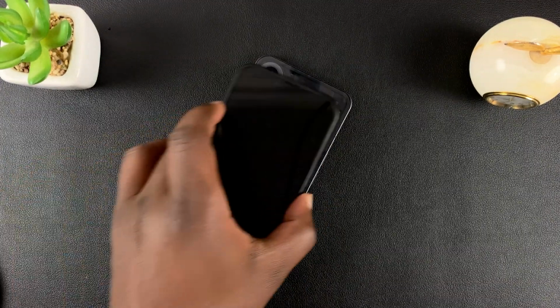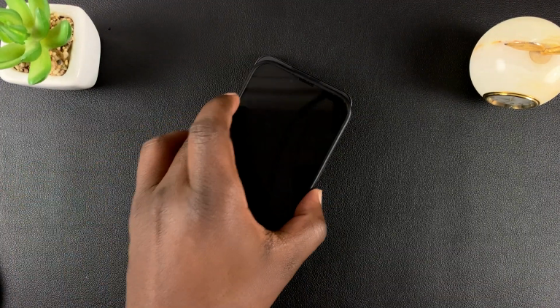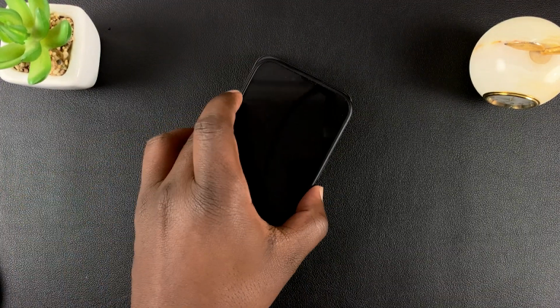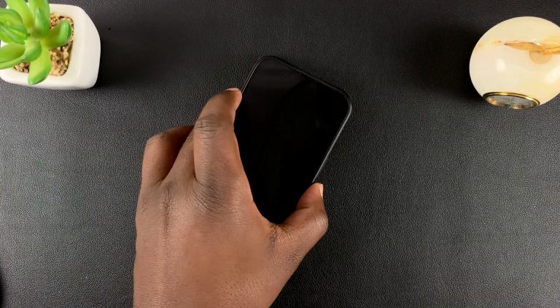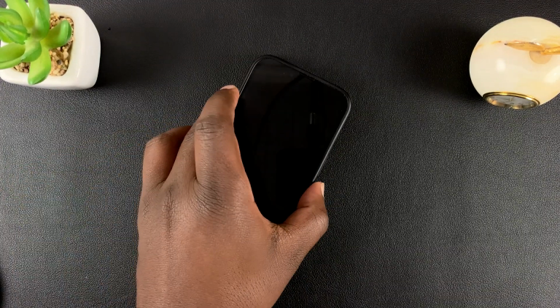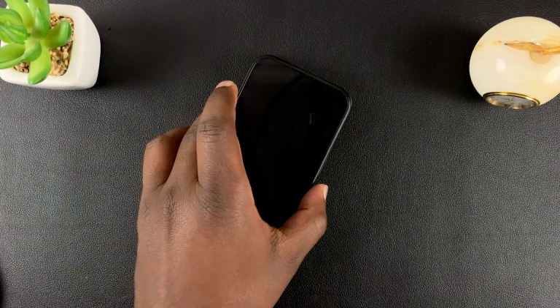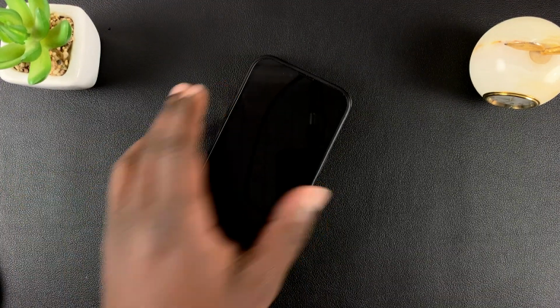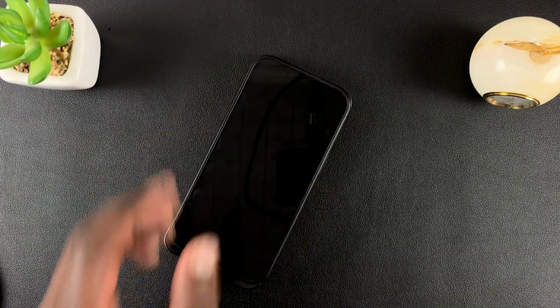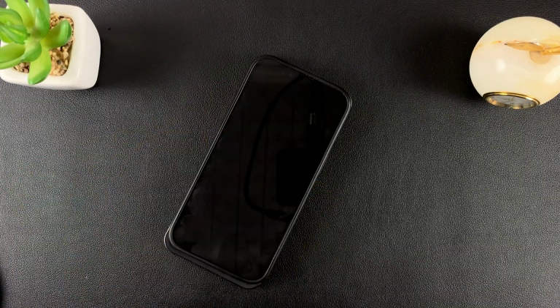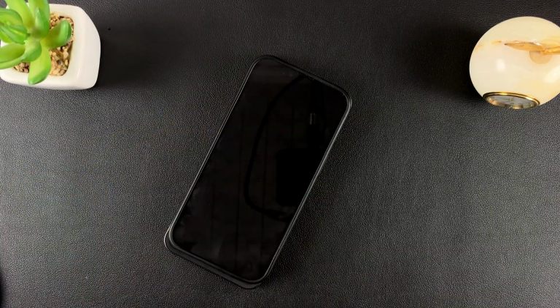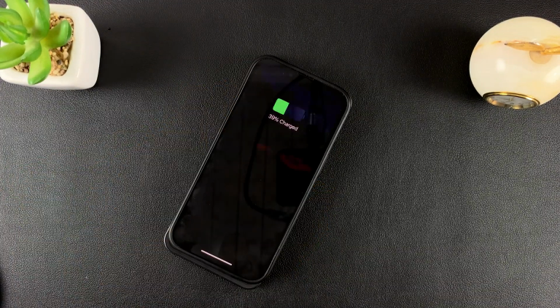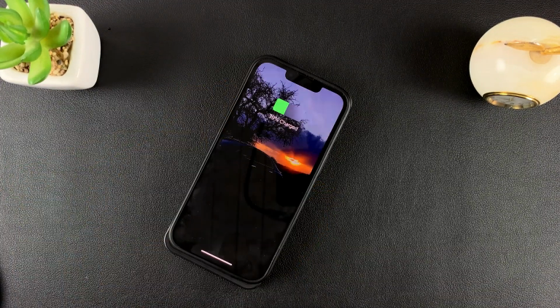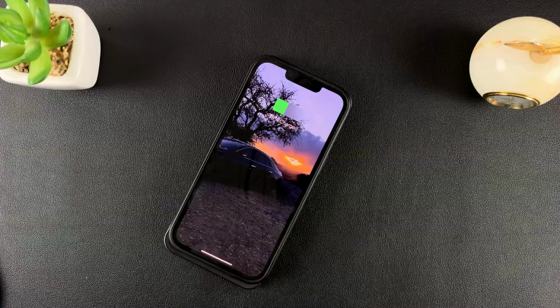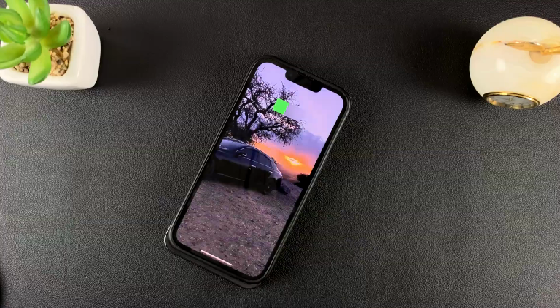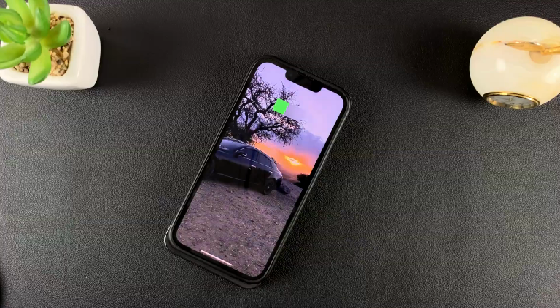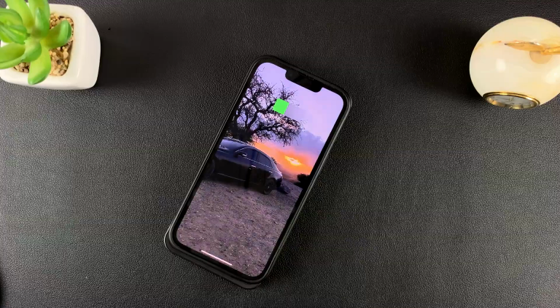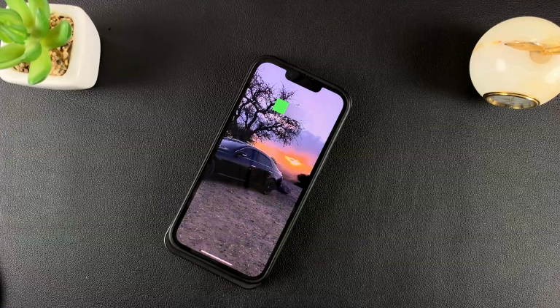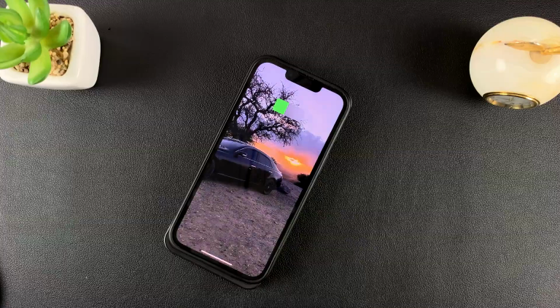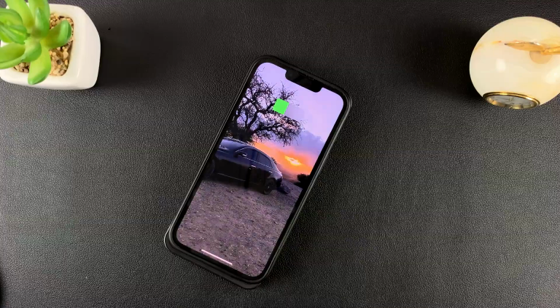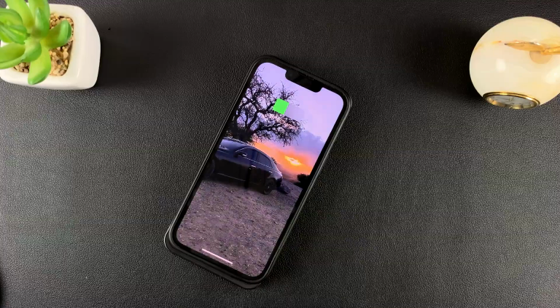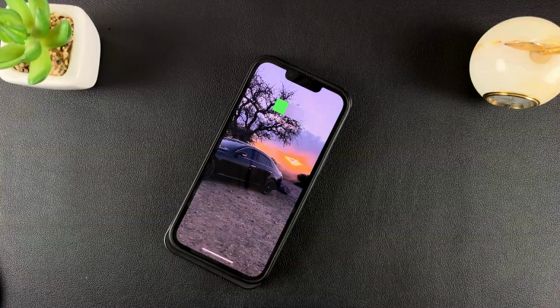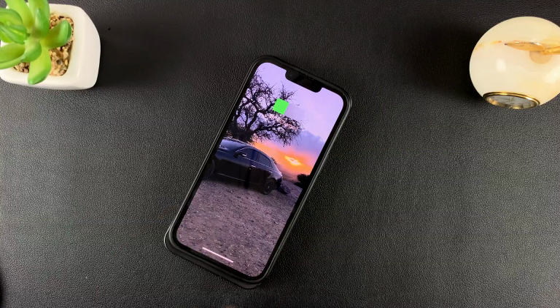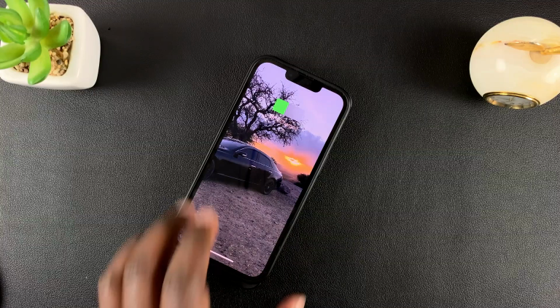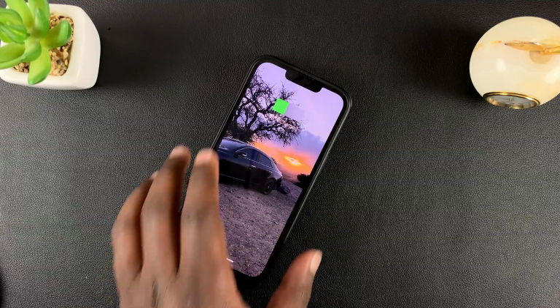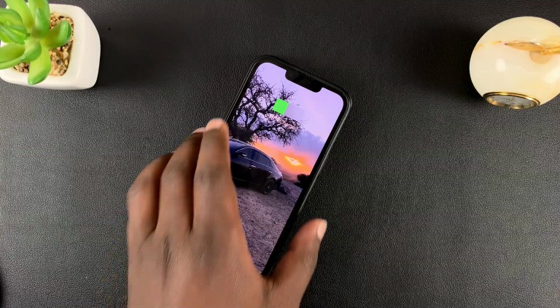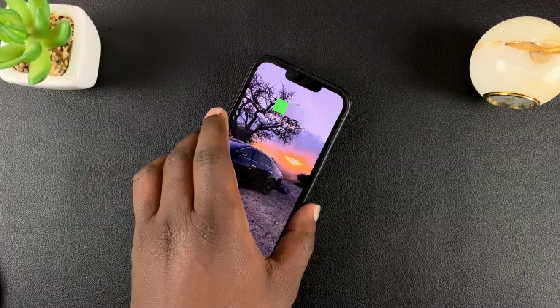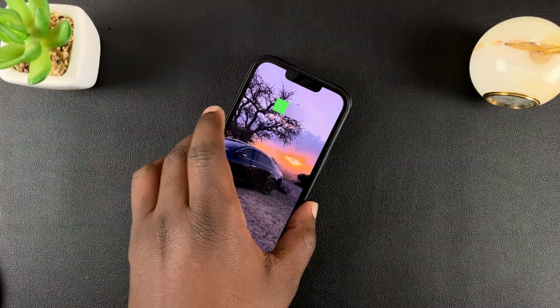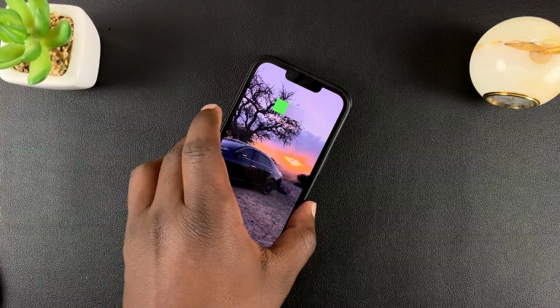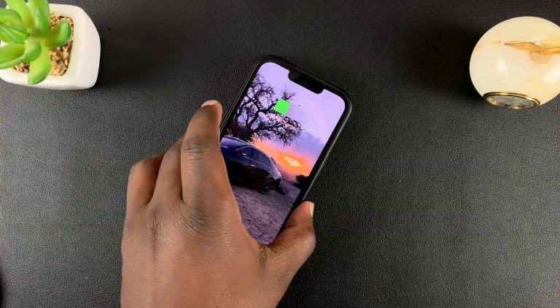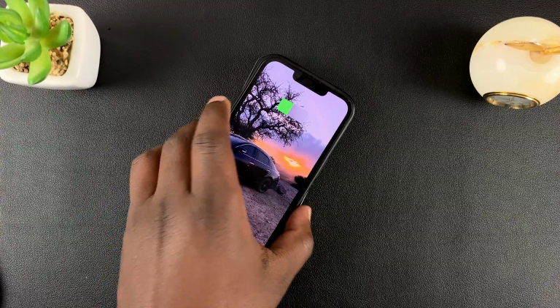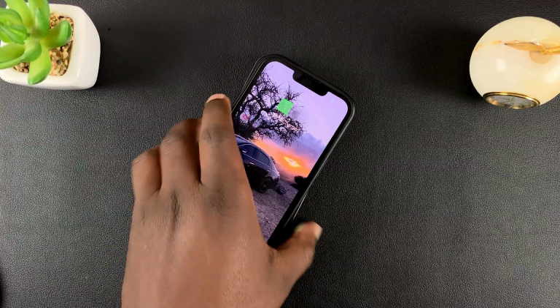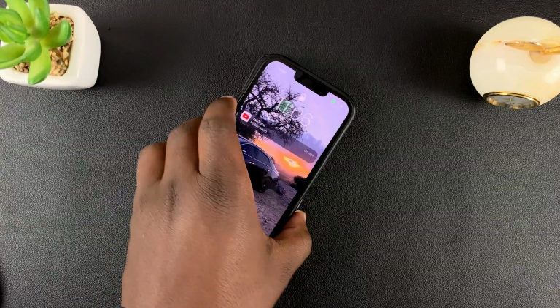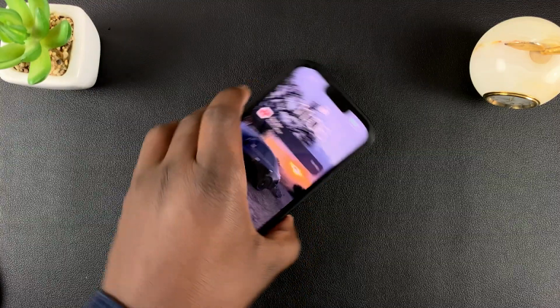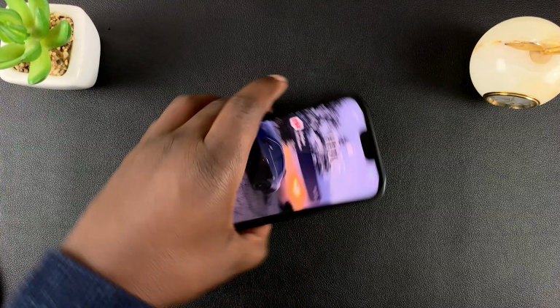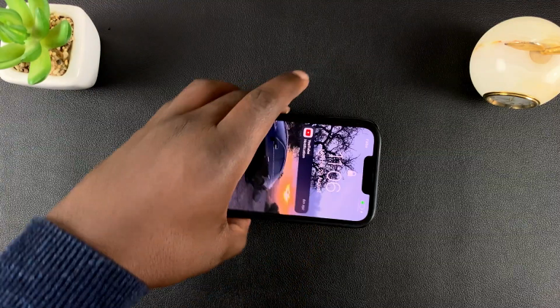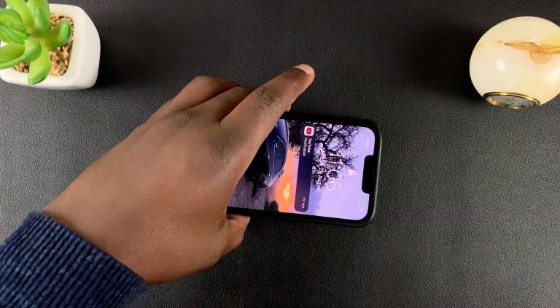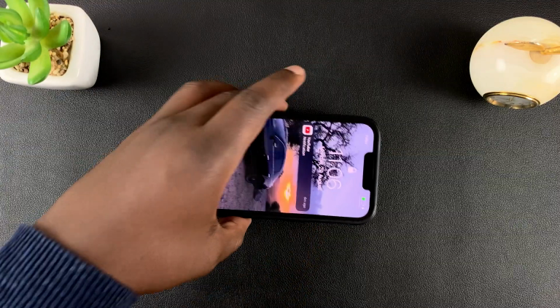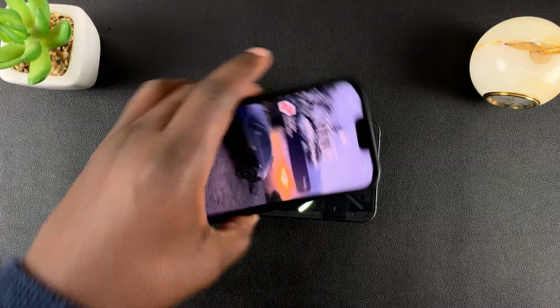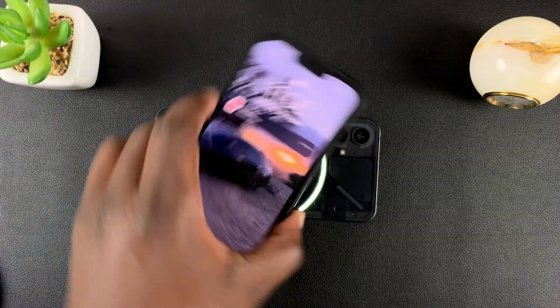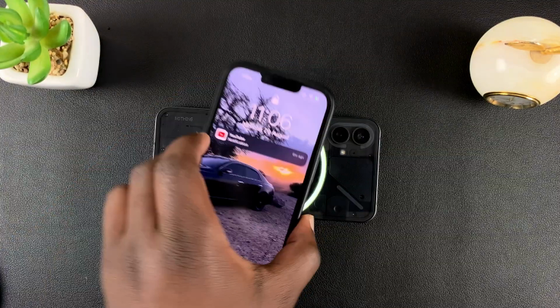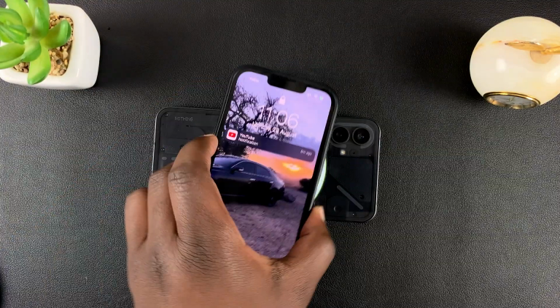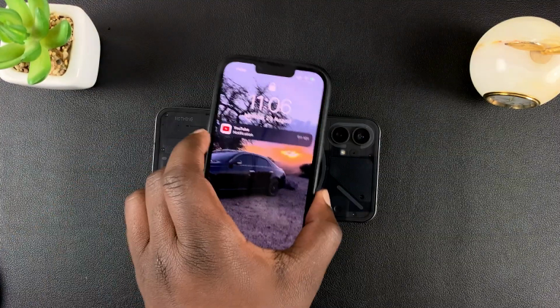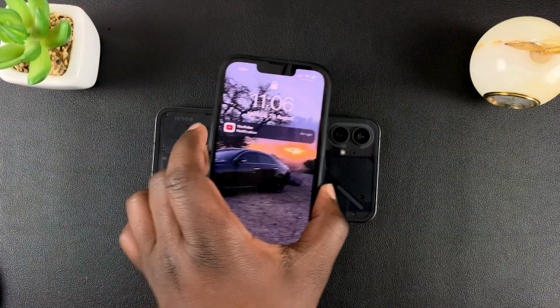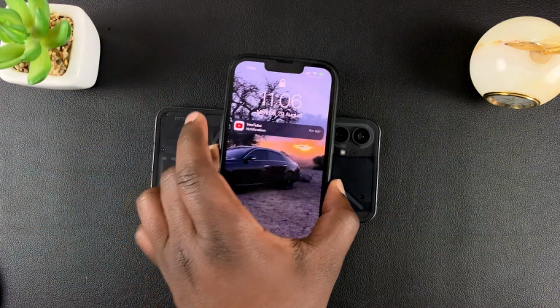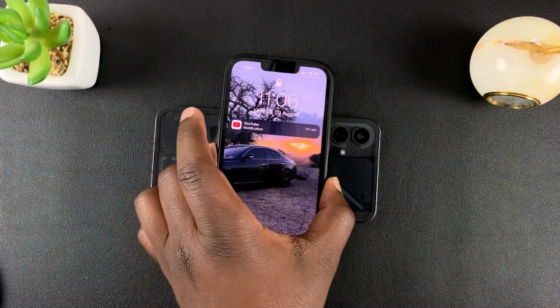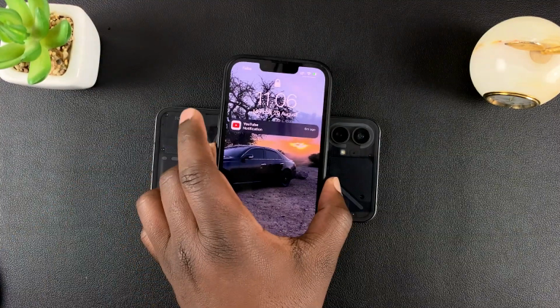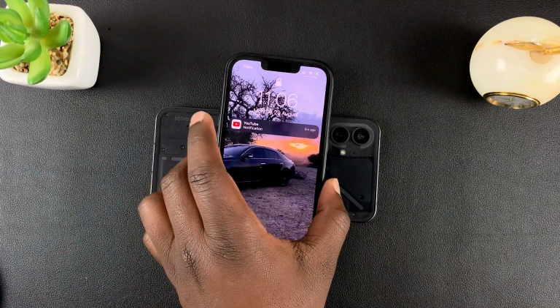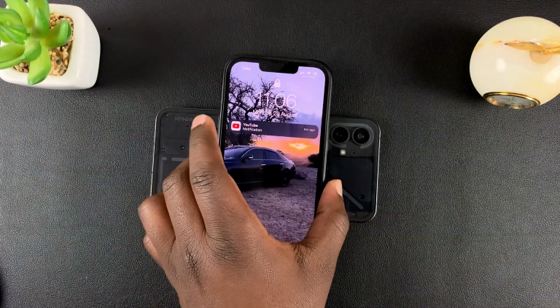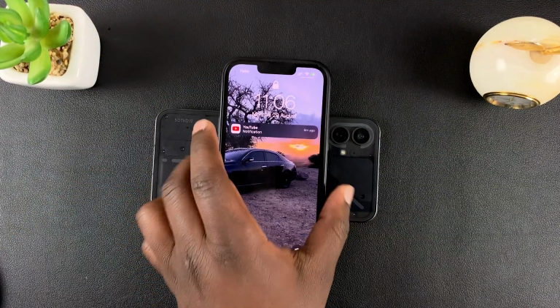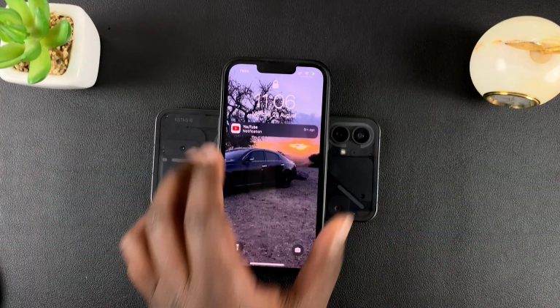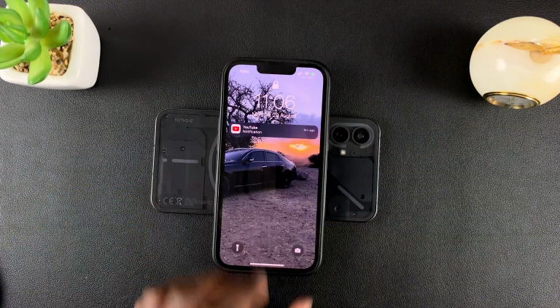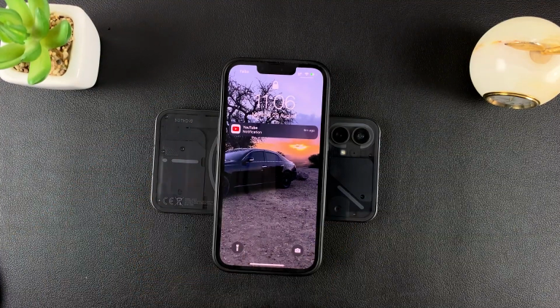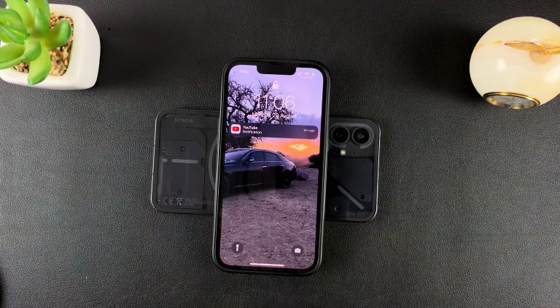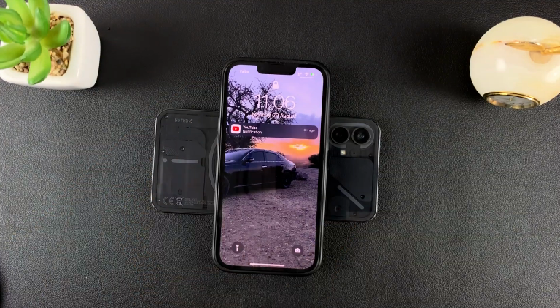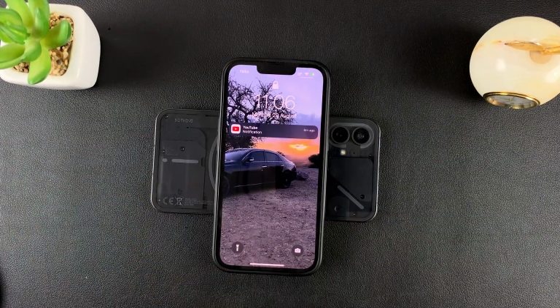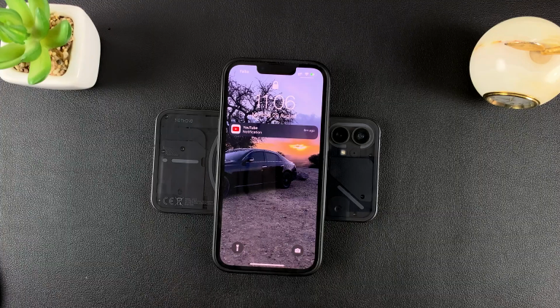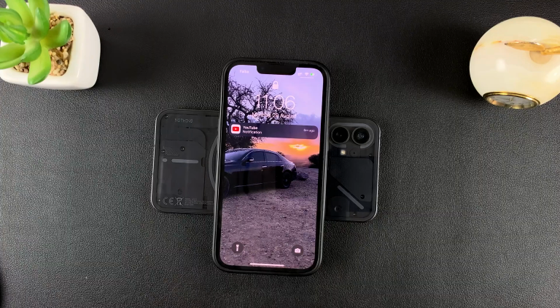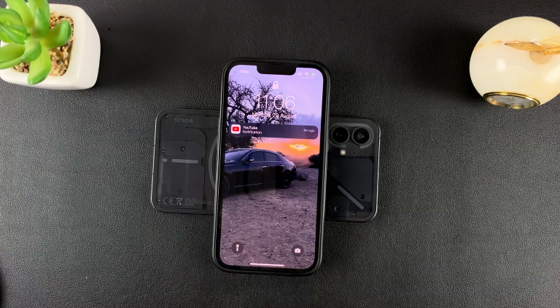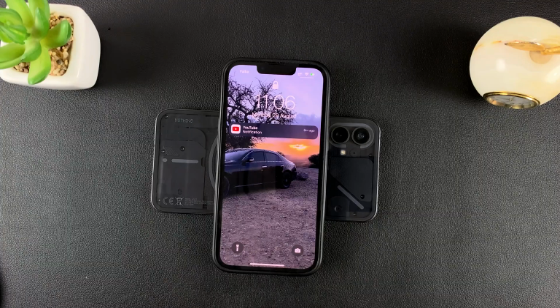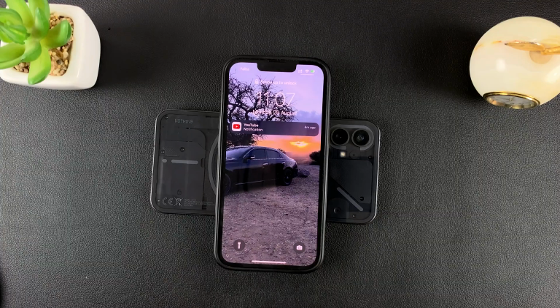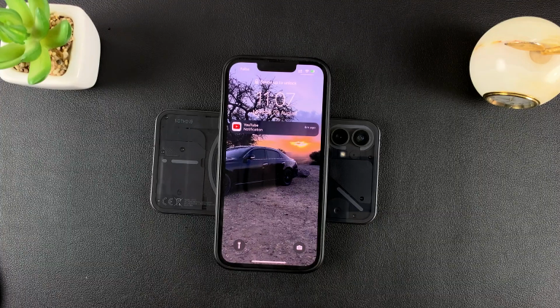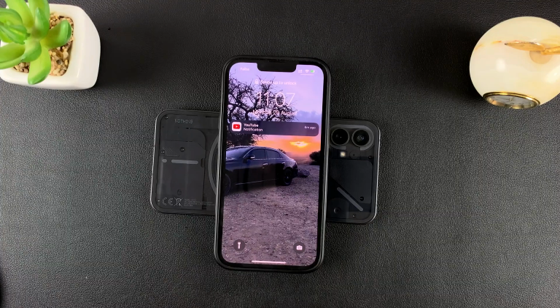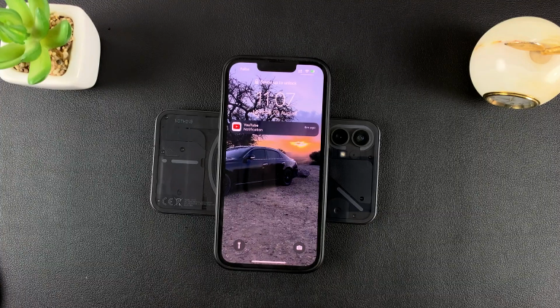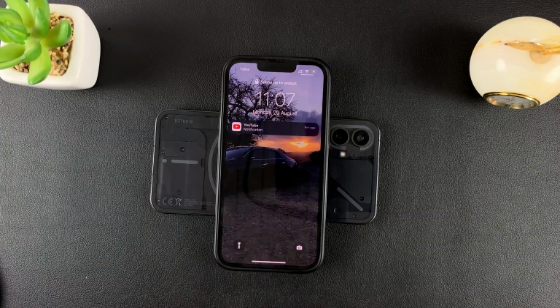And that's basically how to use reverse wireless charging on the Nothing Phone. Thanks for watching and good luck.